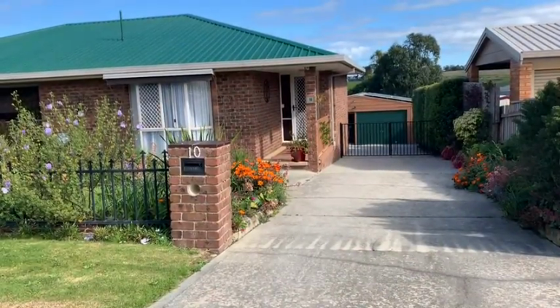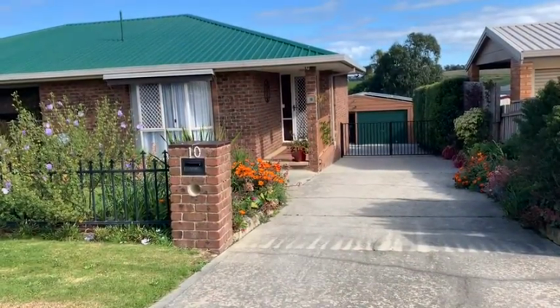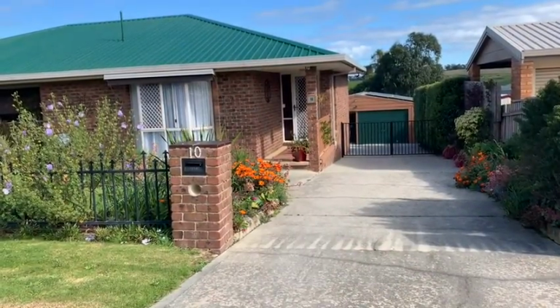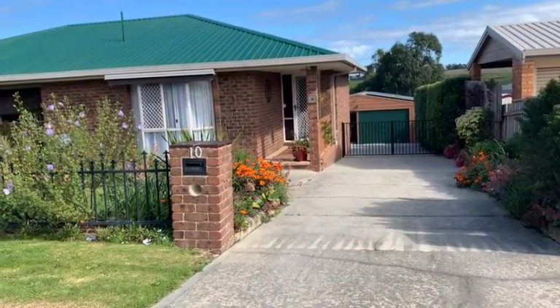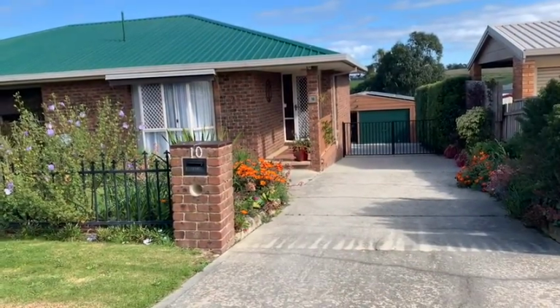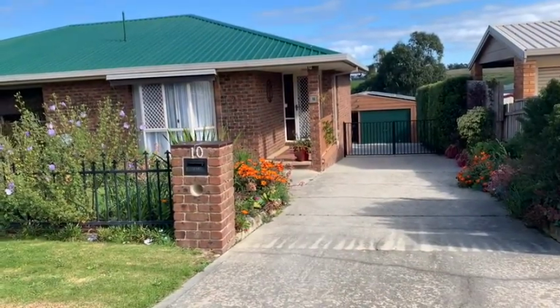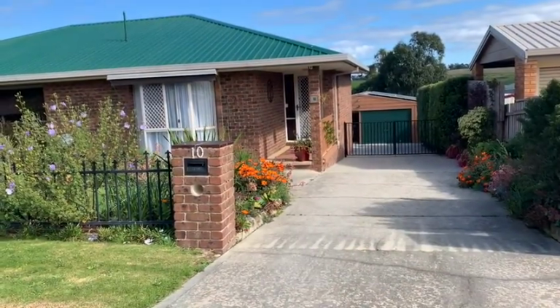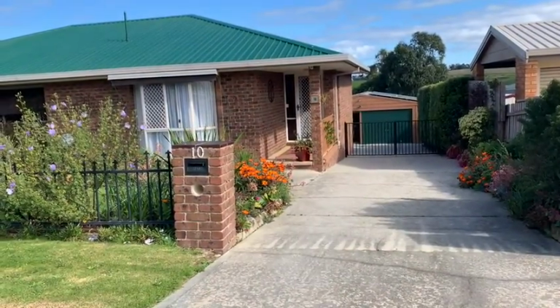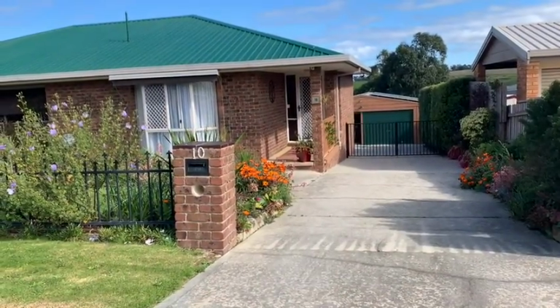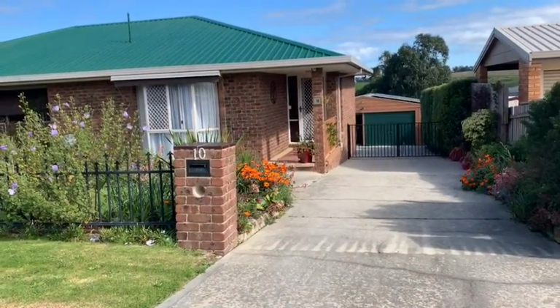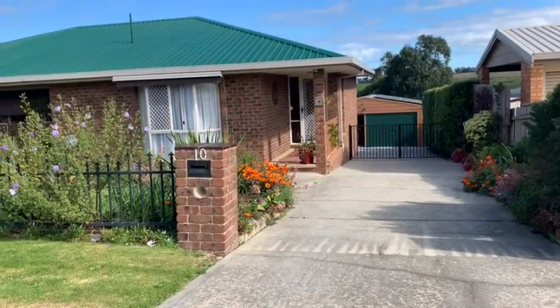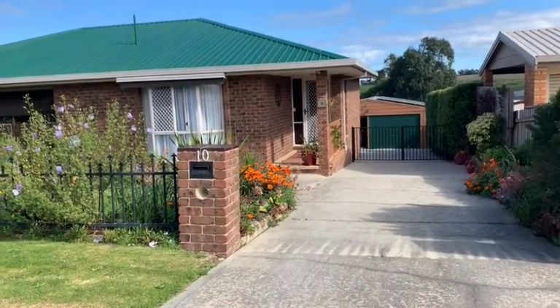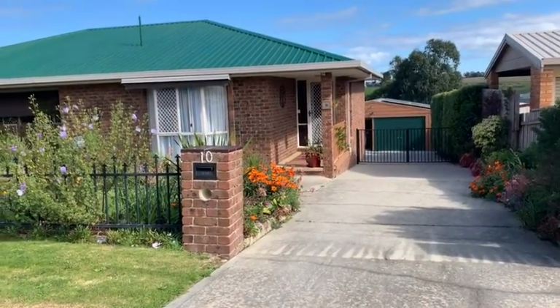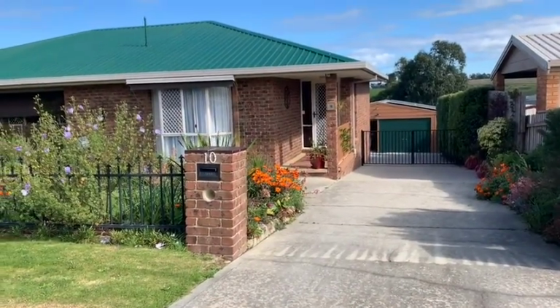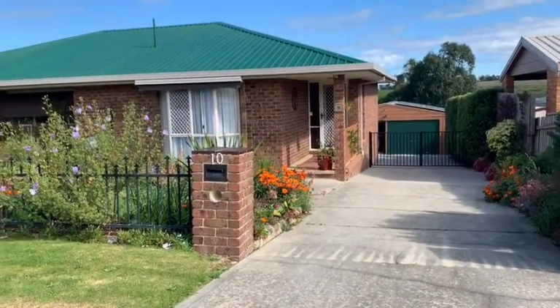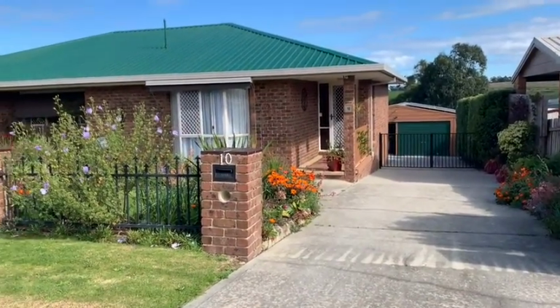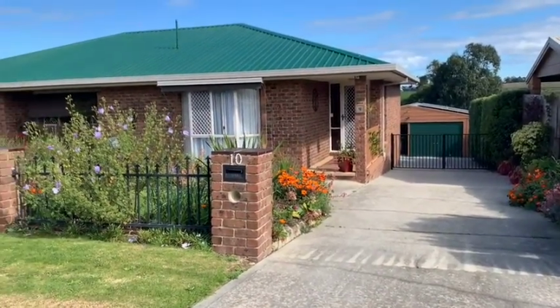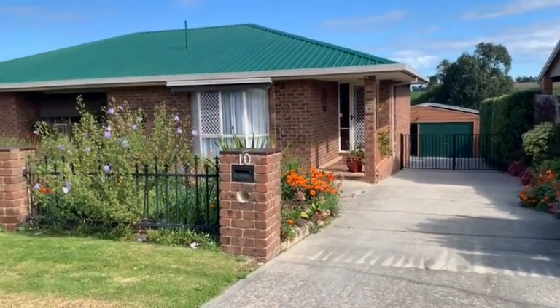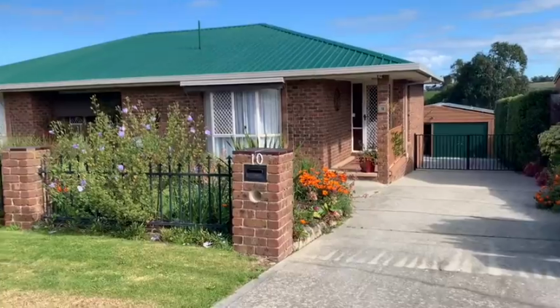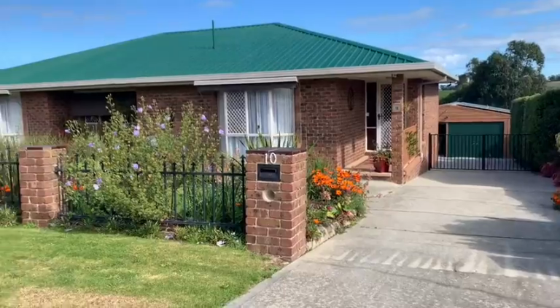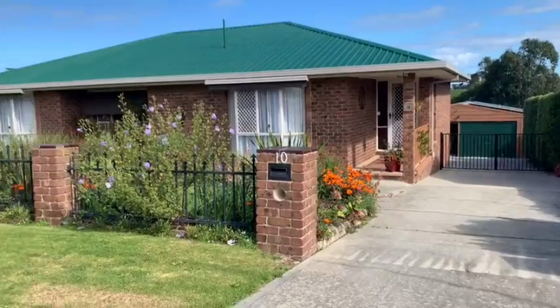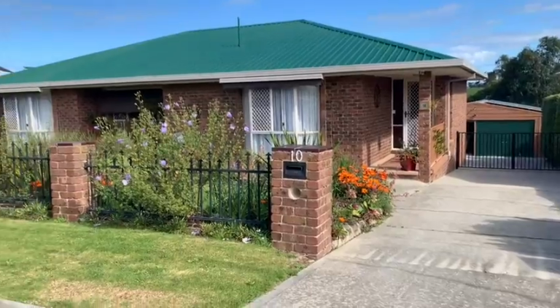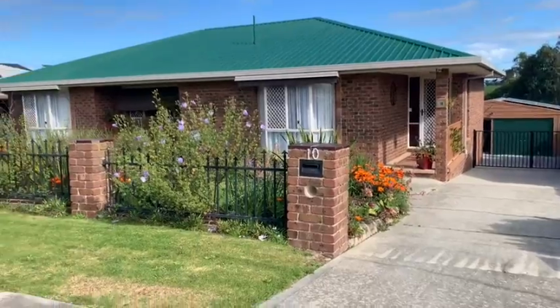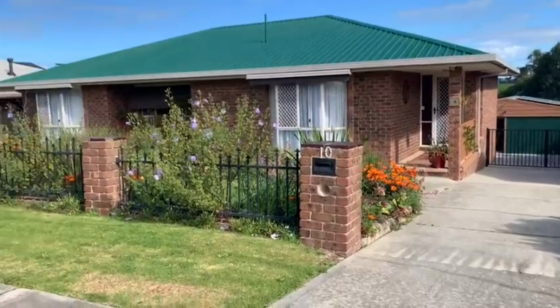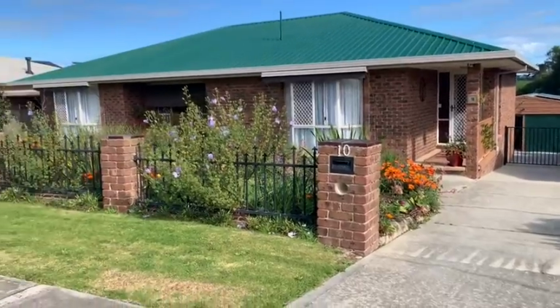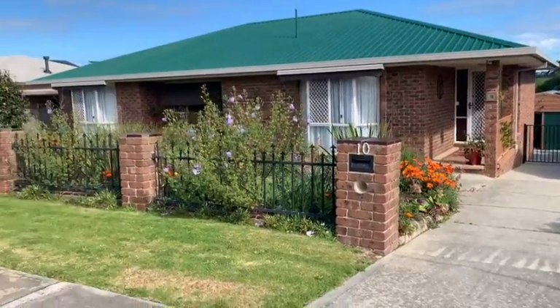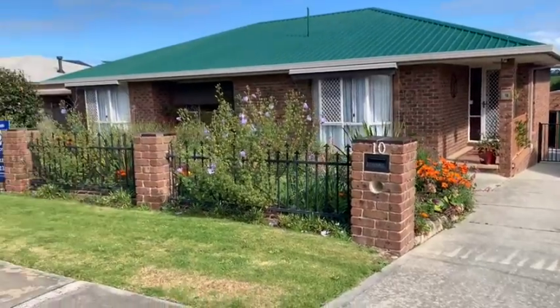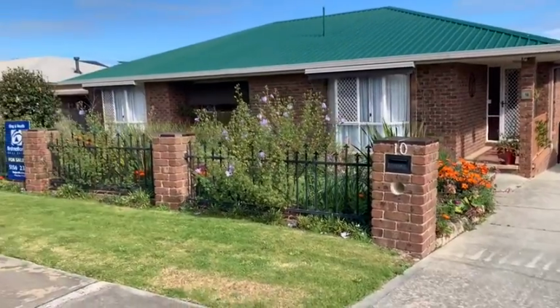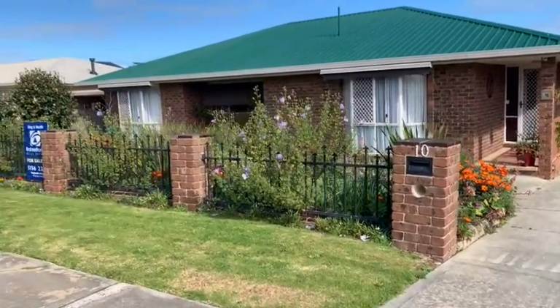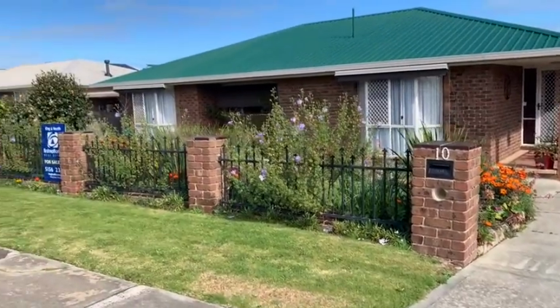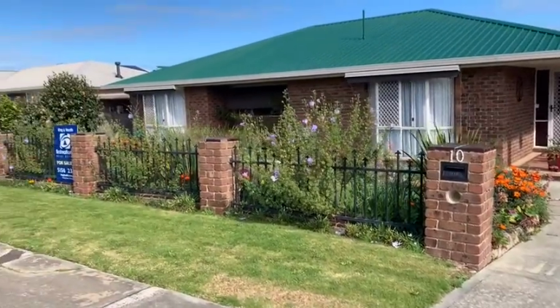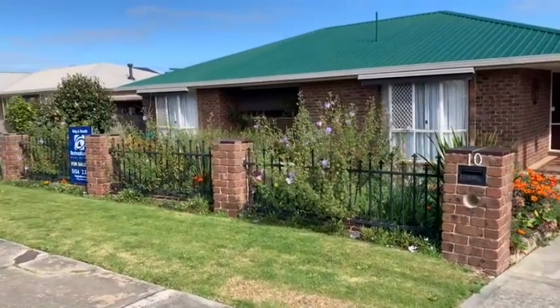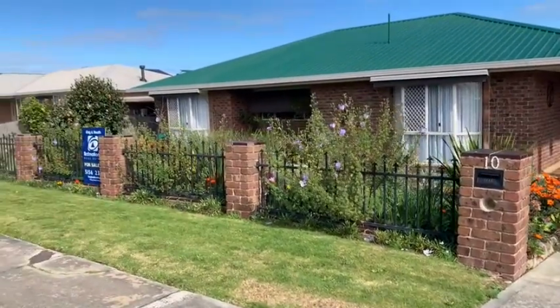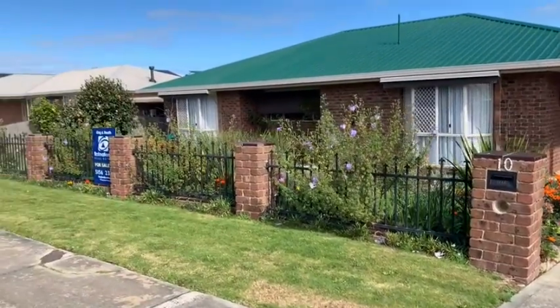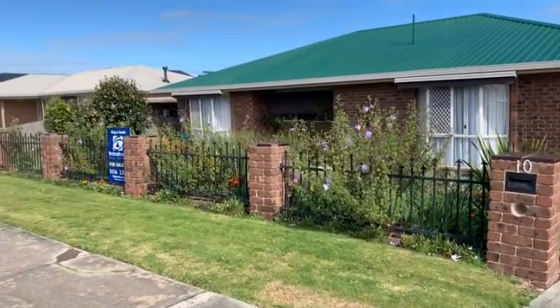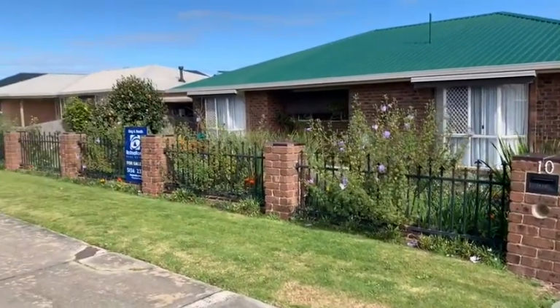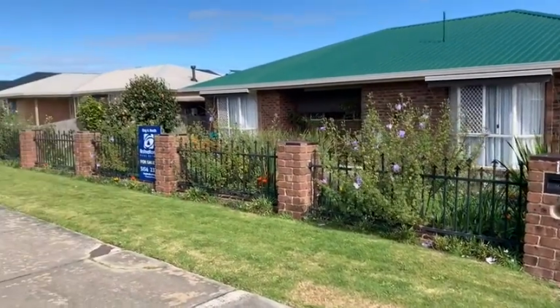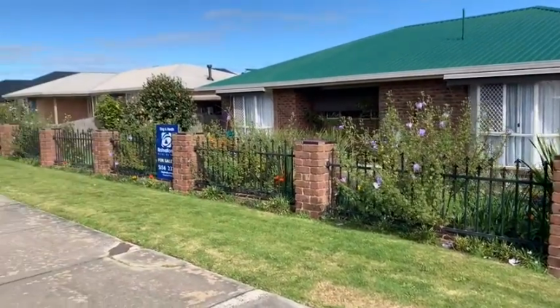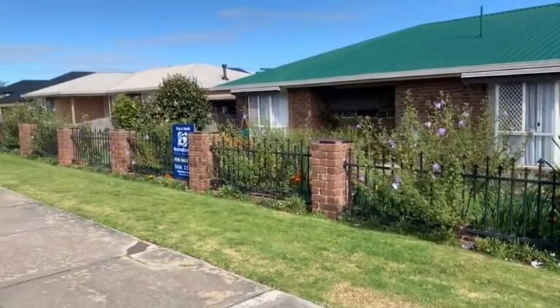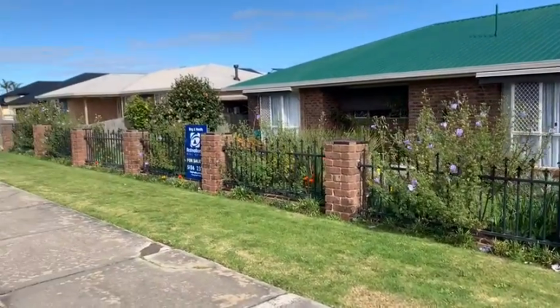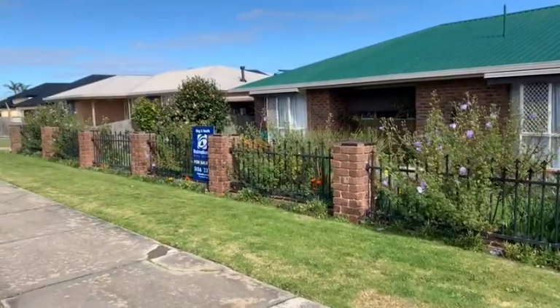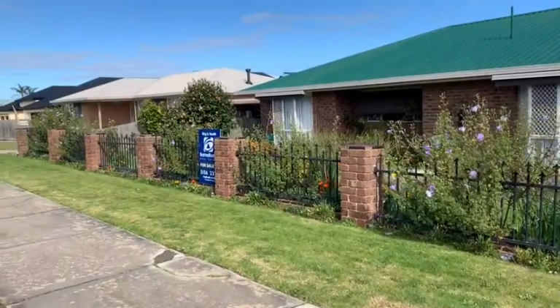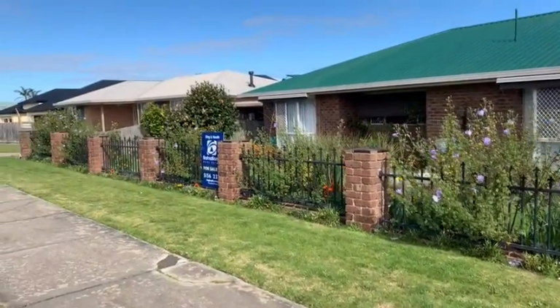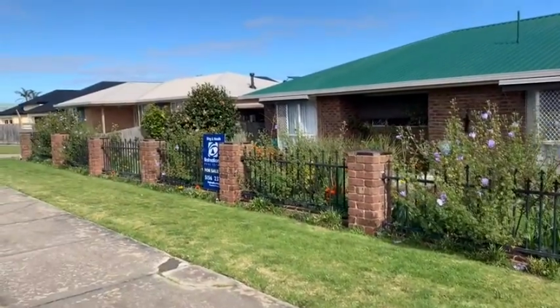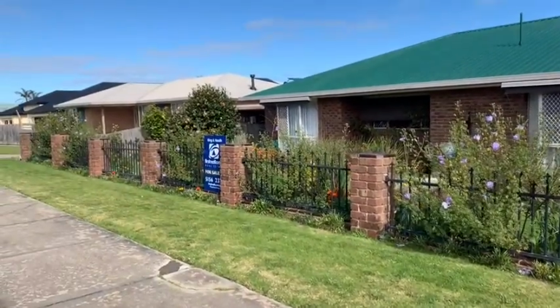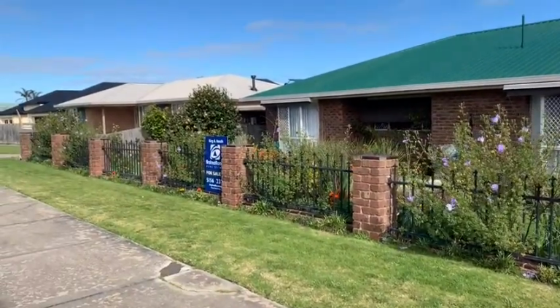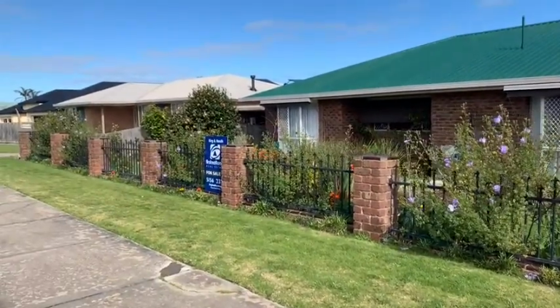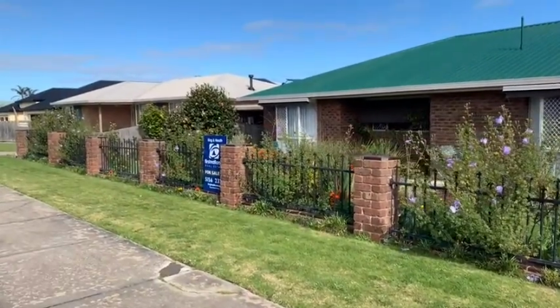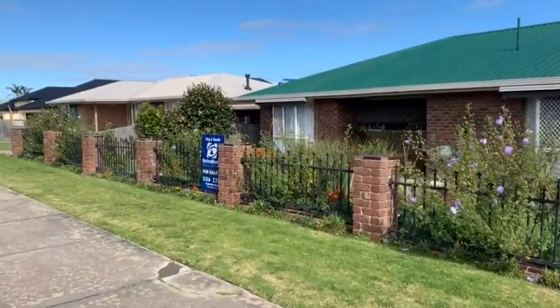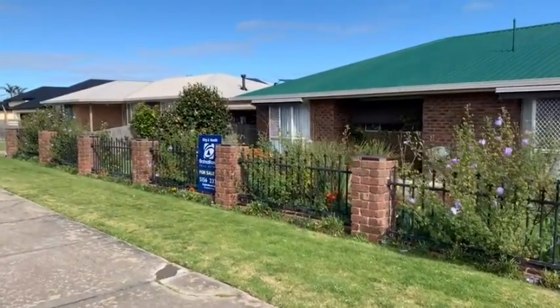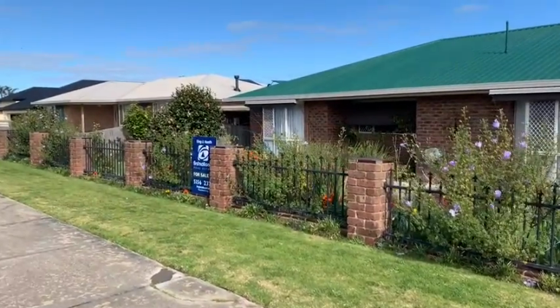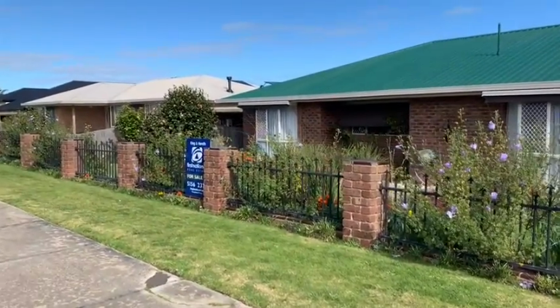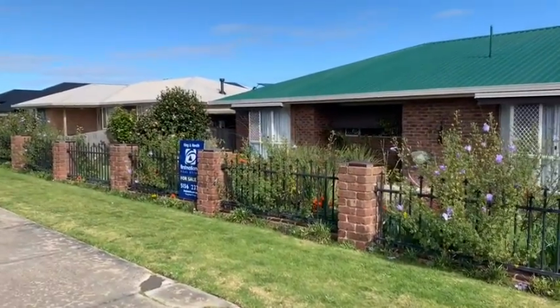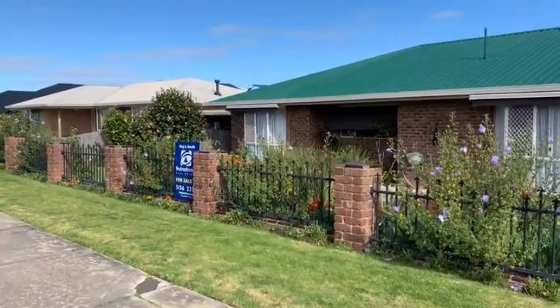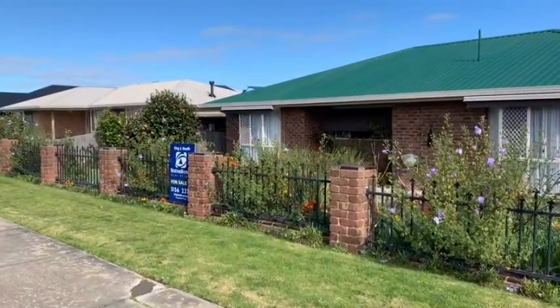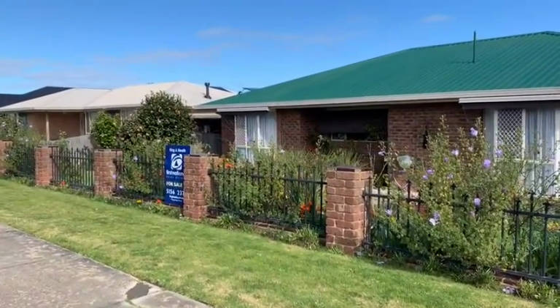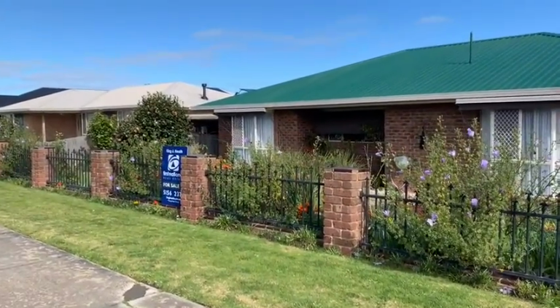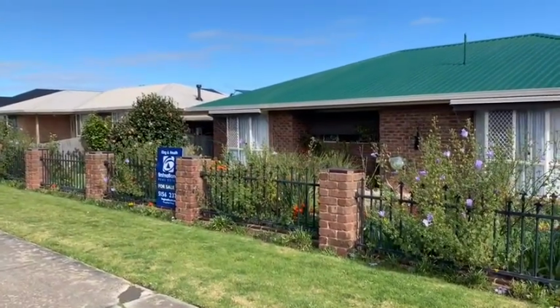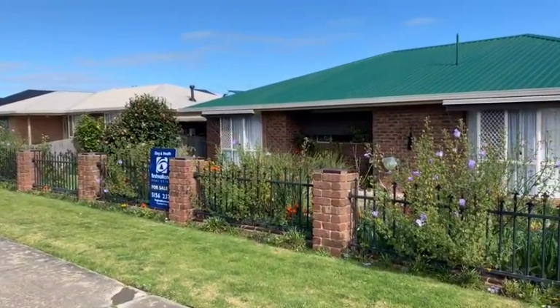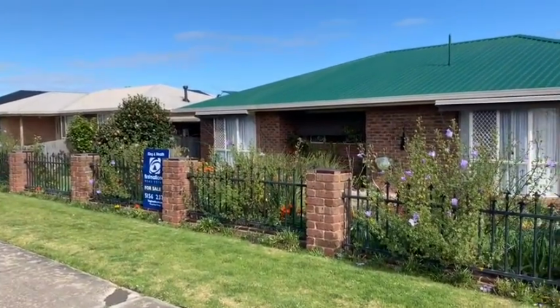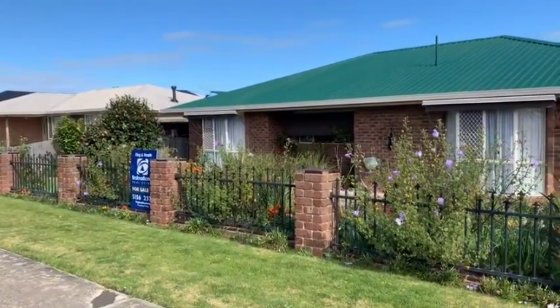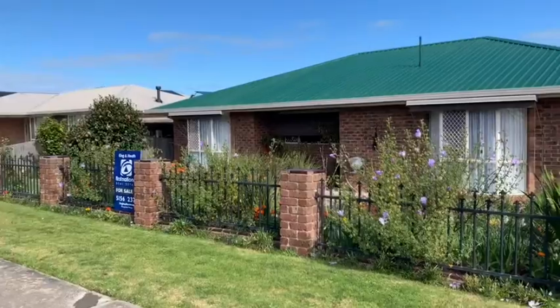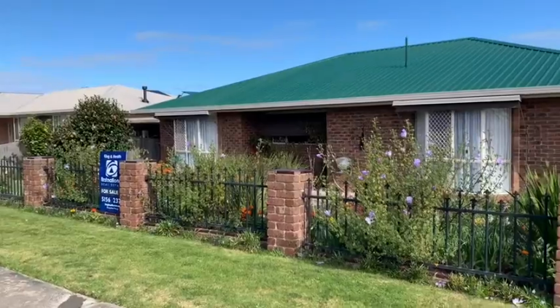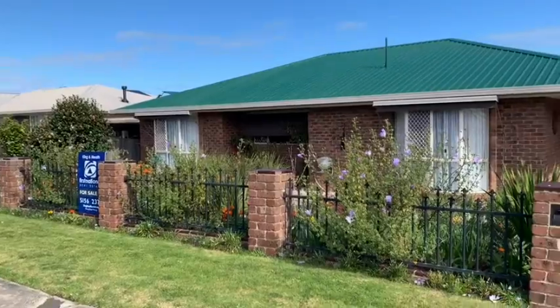So that's number 10 Stirling Drive. If you'd like to organise an inspection, give us a call.